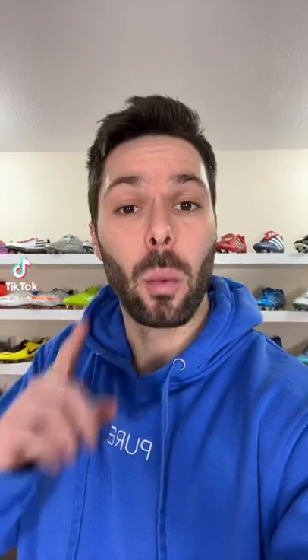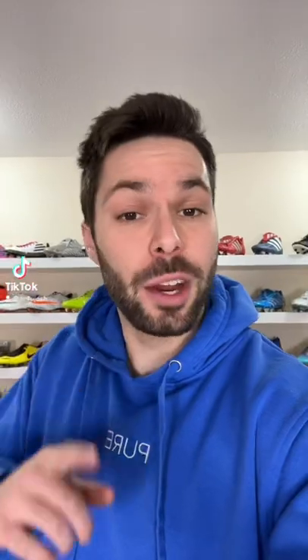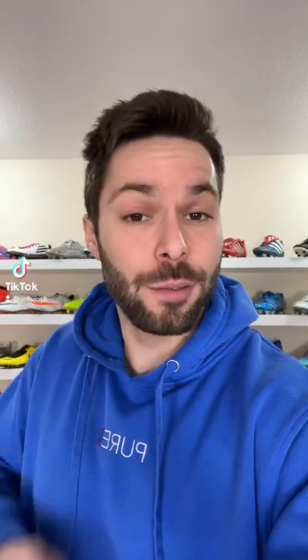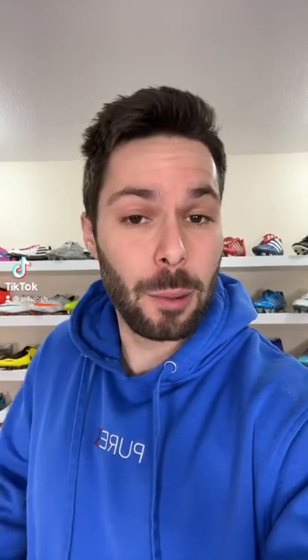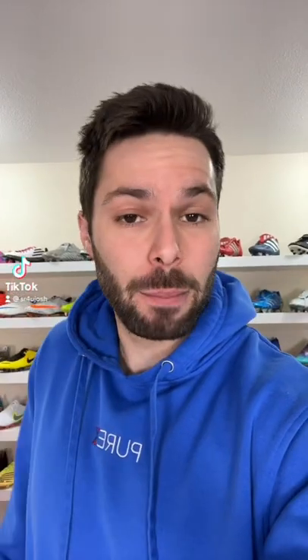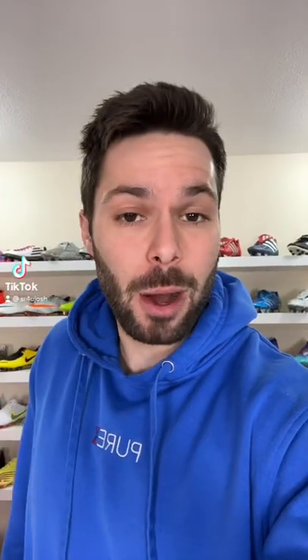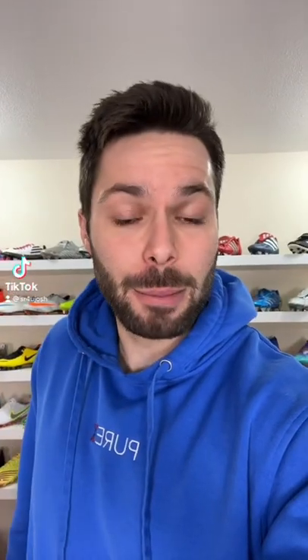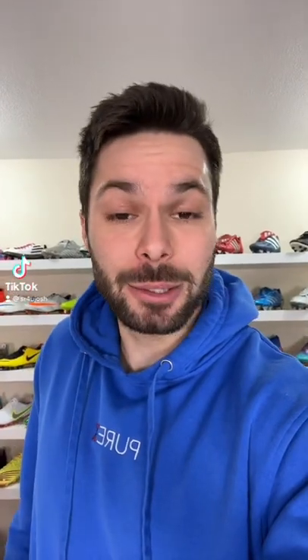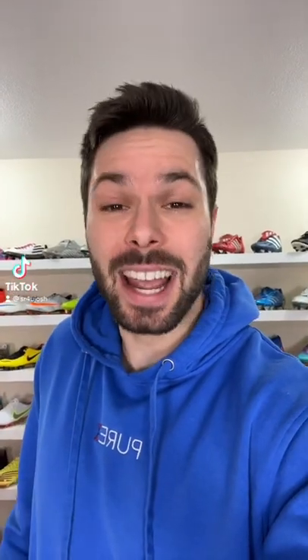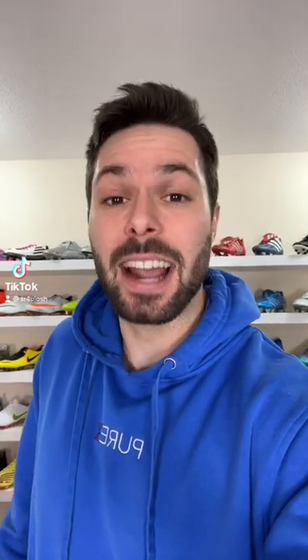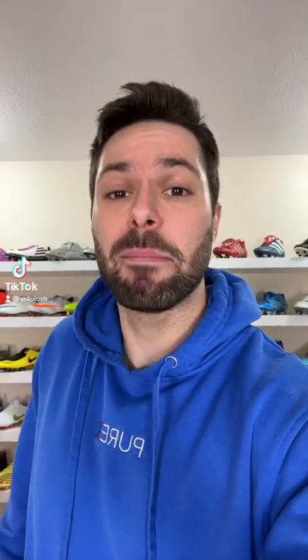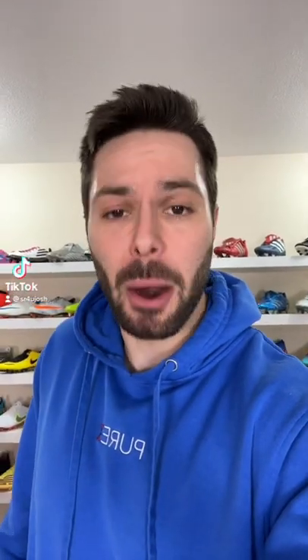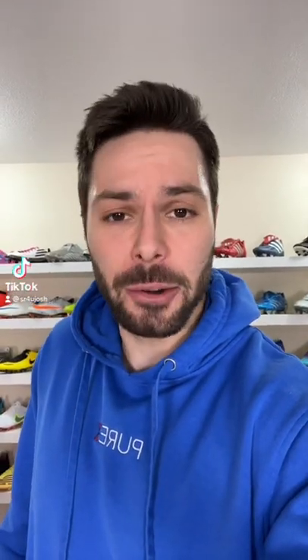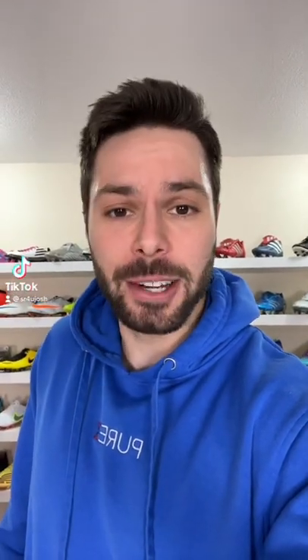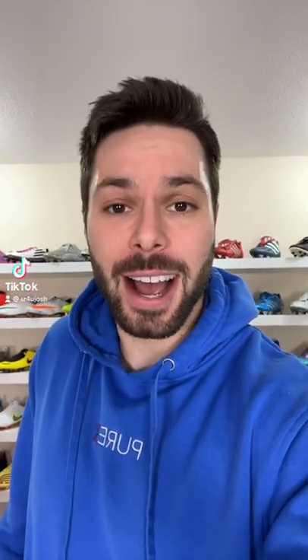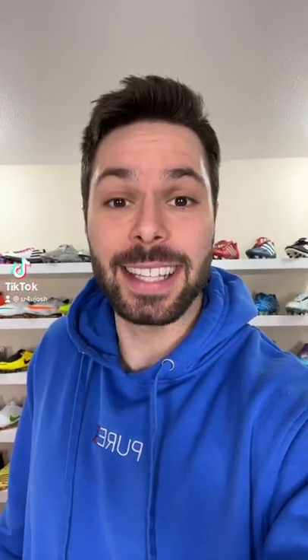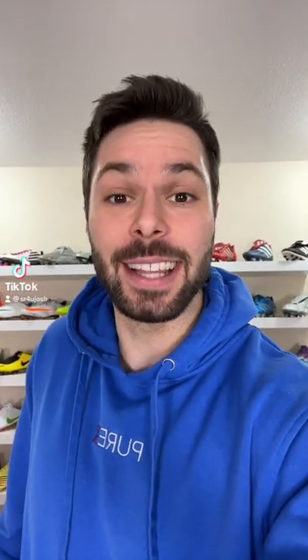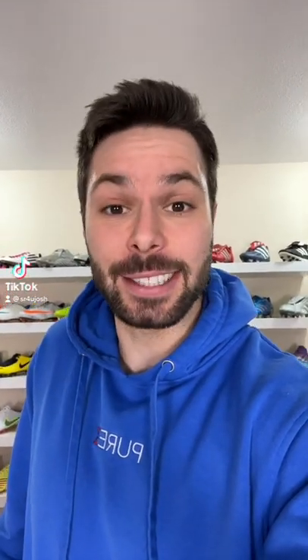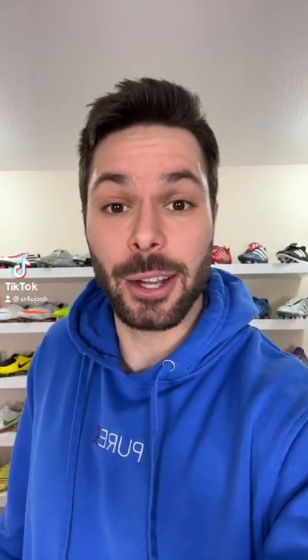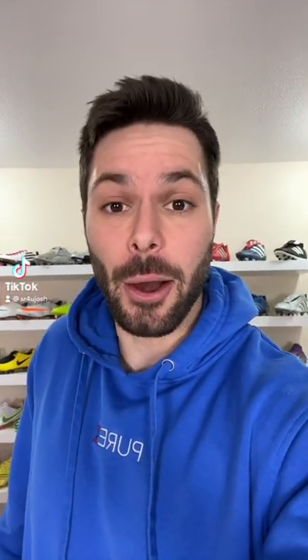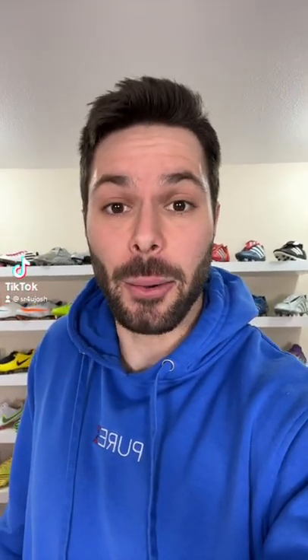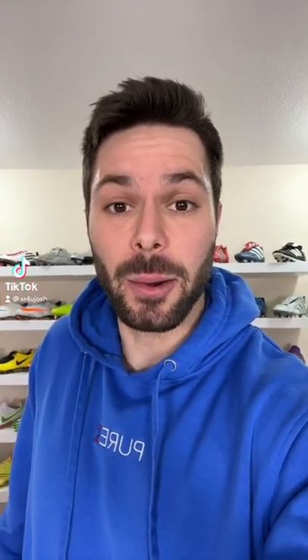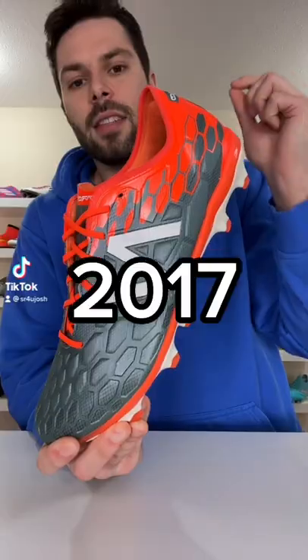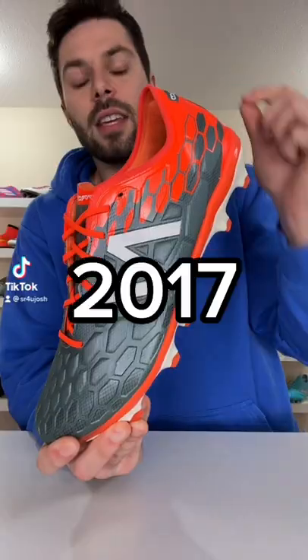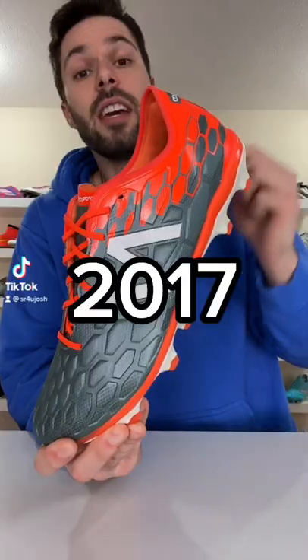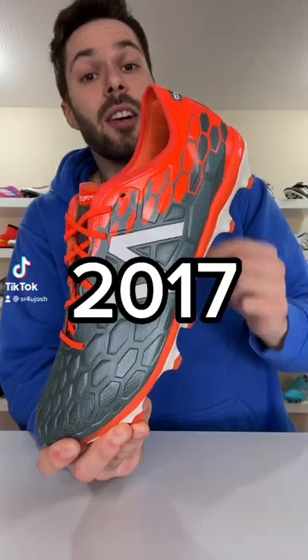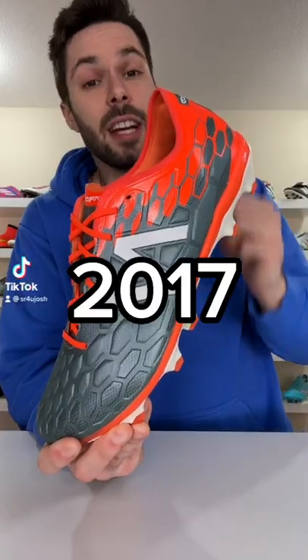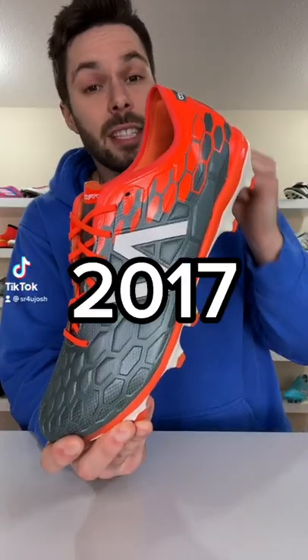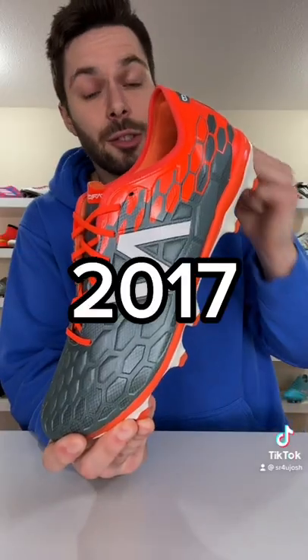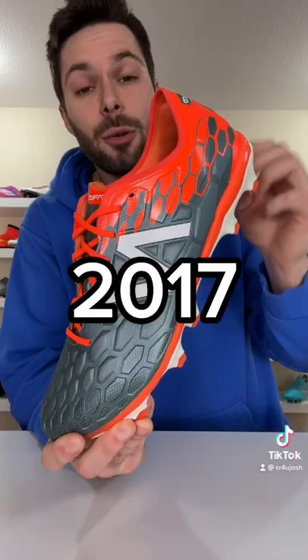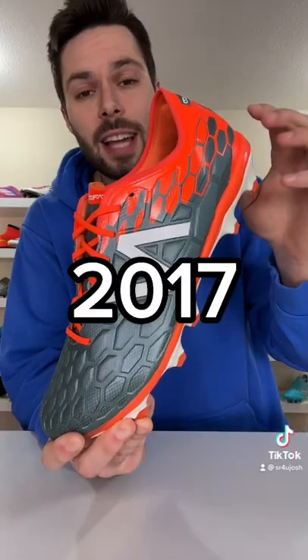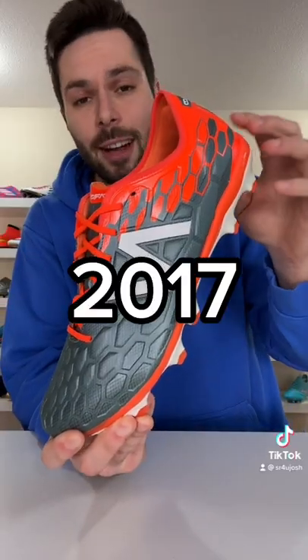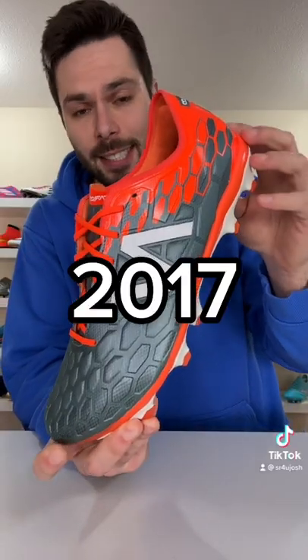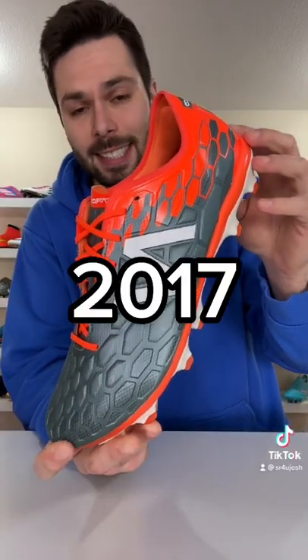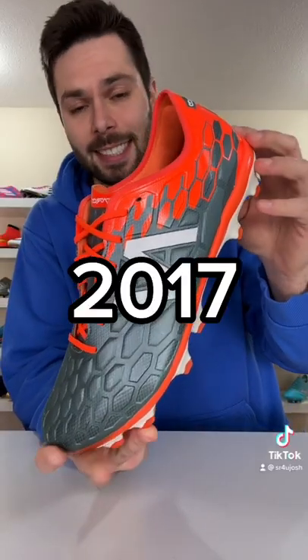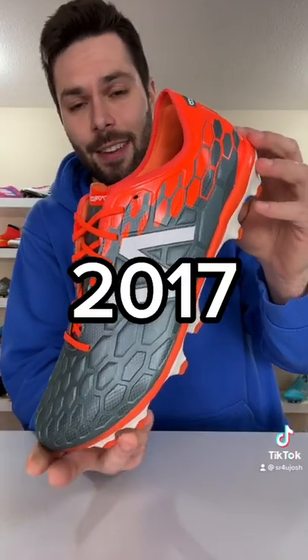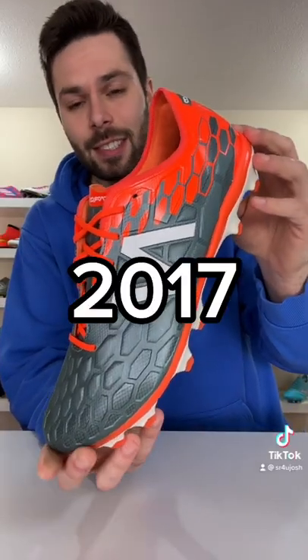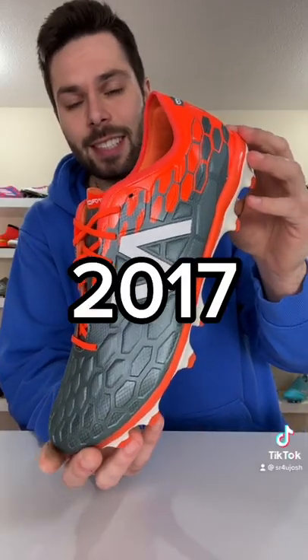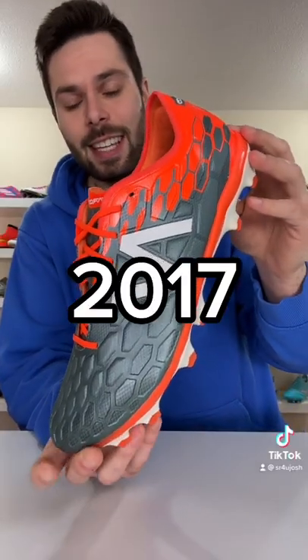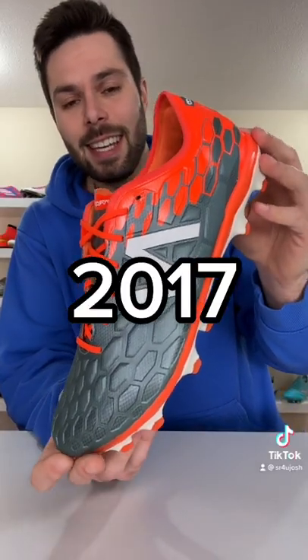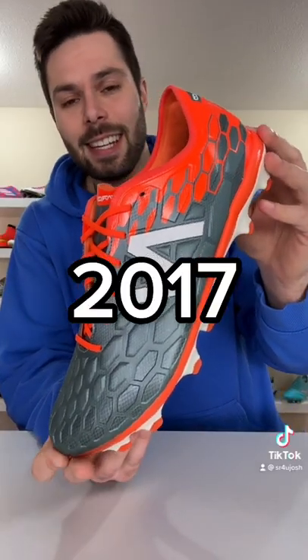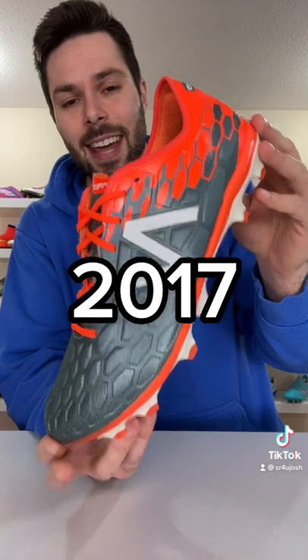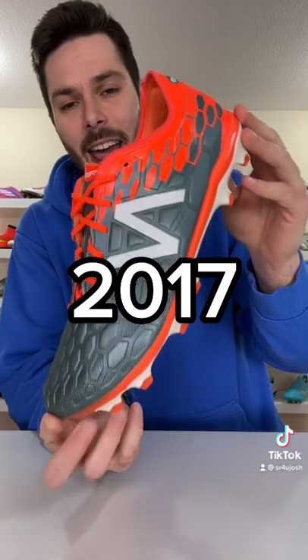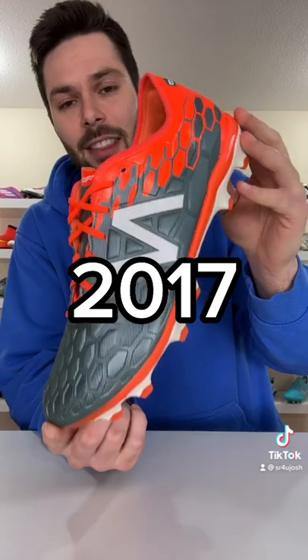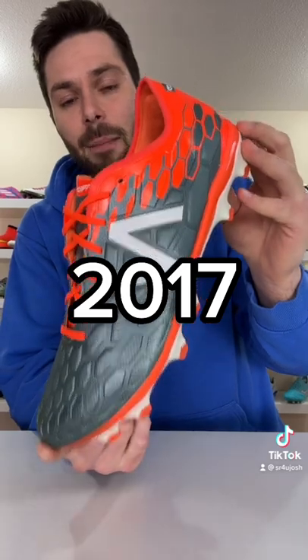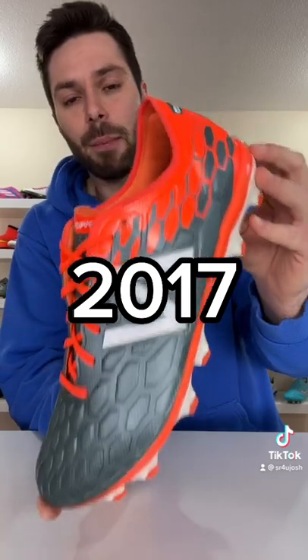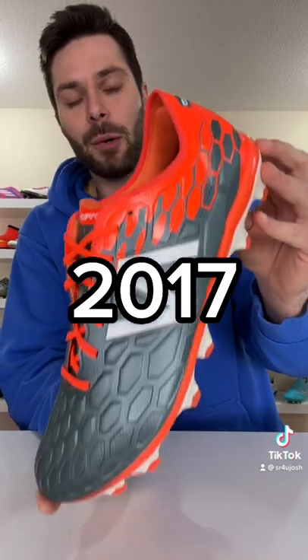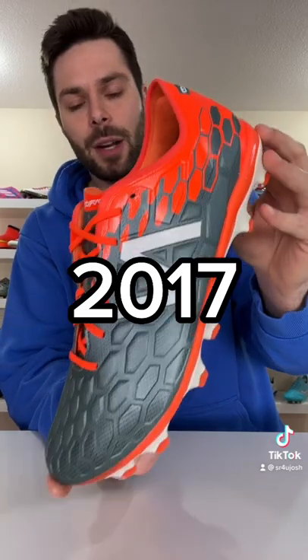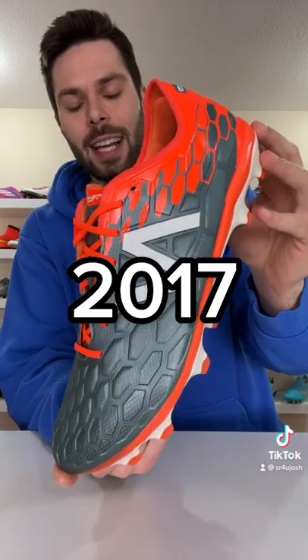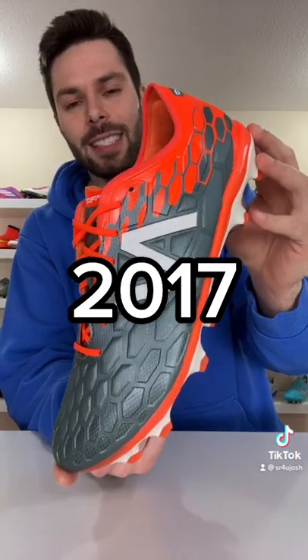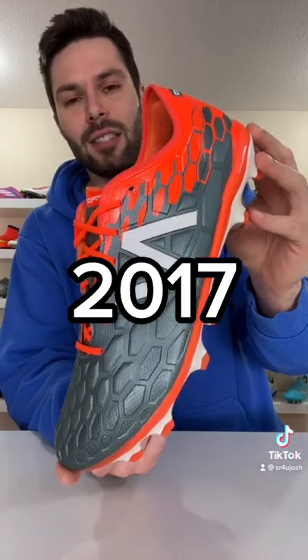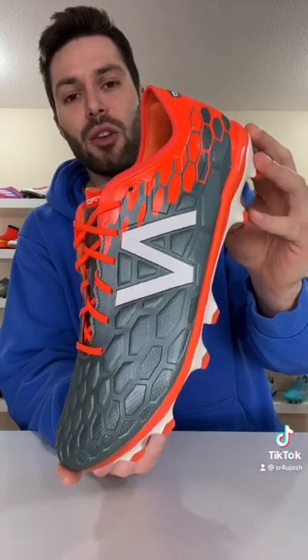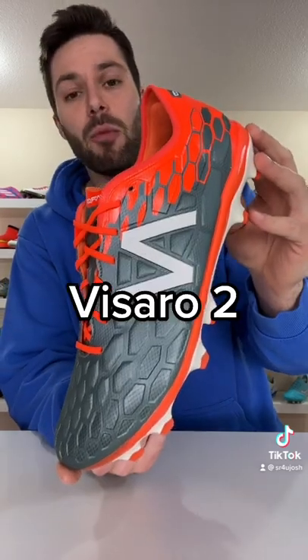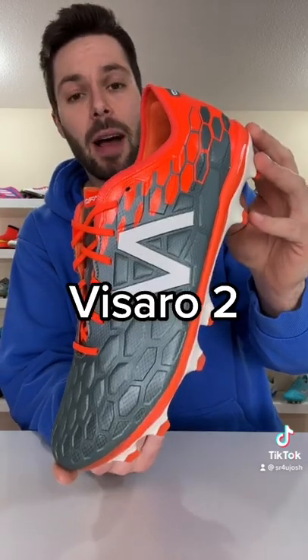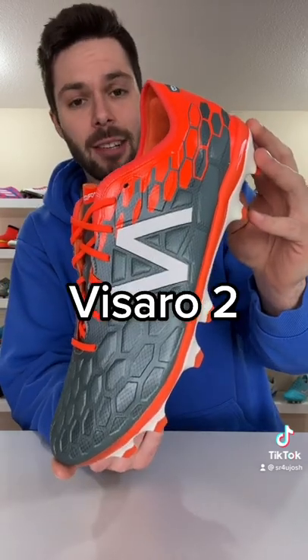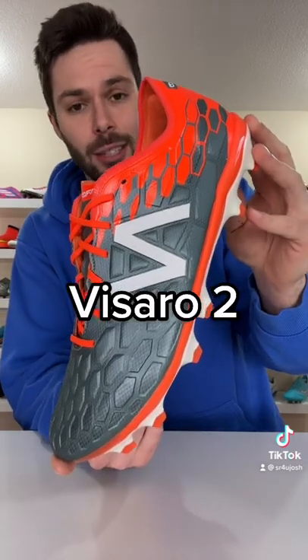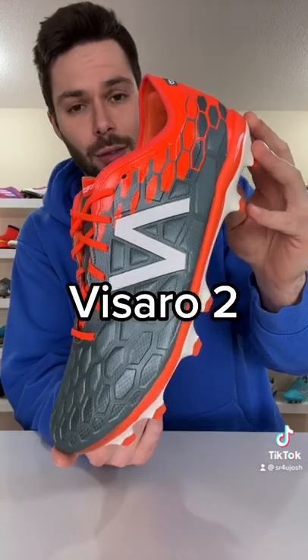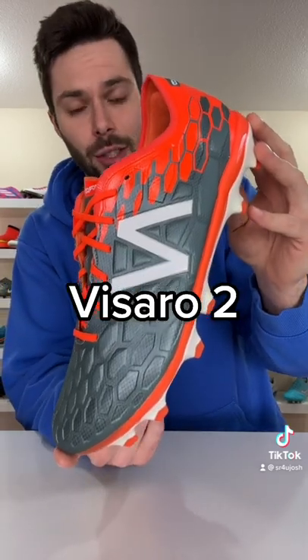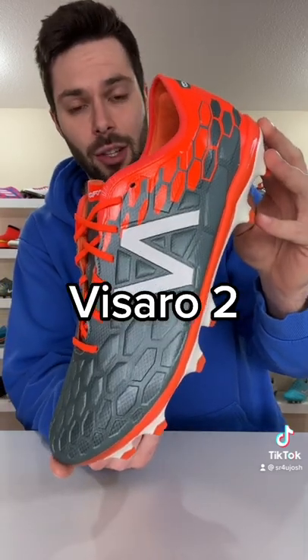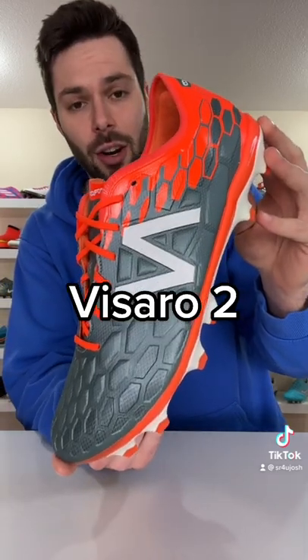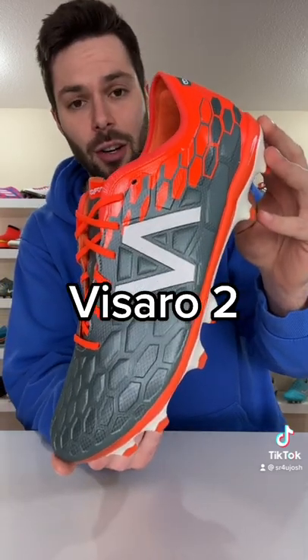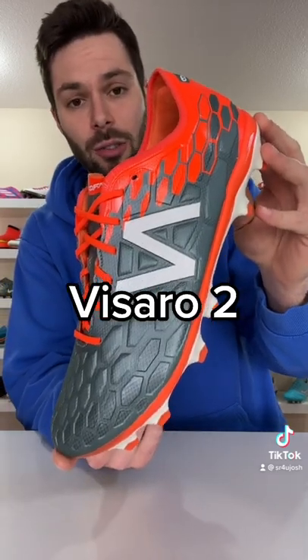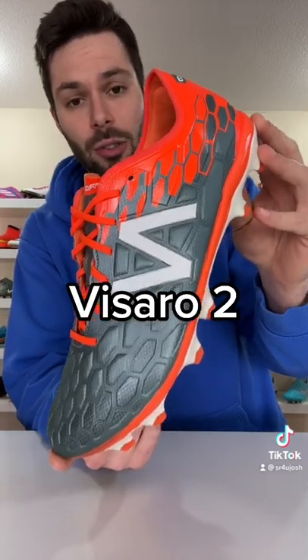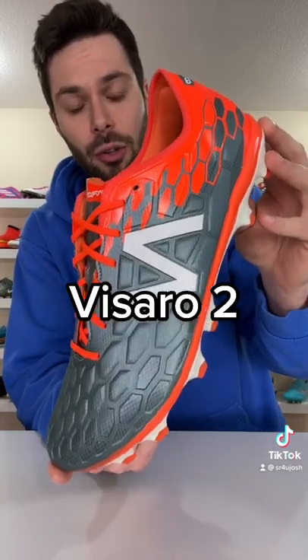Weird Football Boot Tech Part 9, let's go. The year is 2017 and the boot is the New Balance Vizarro 2,